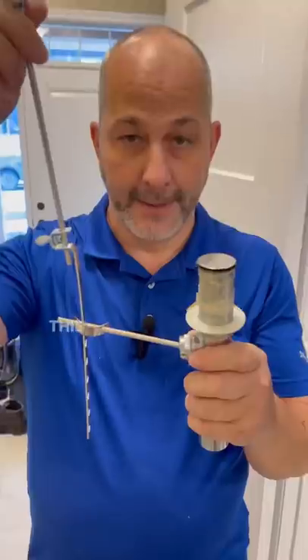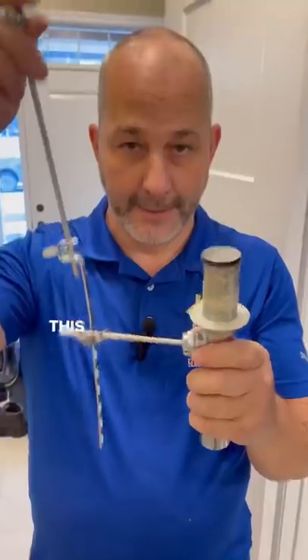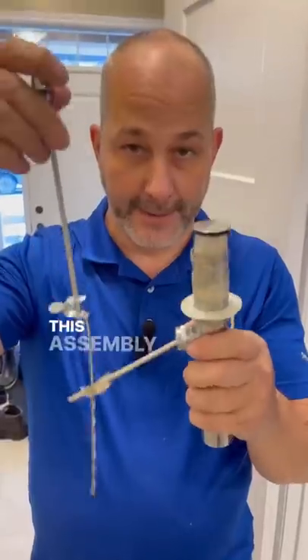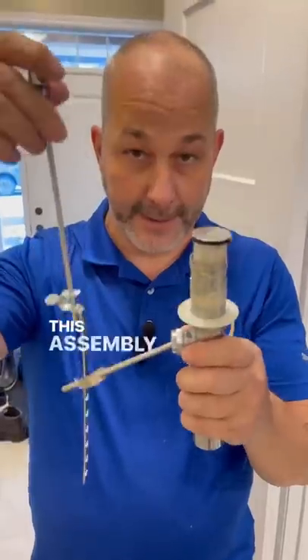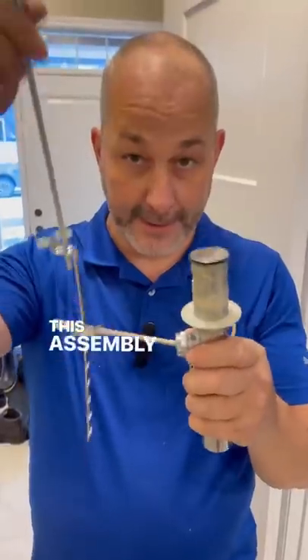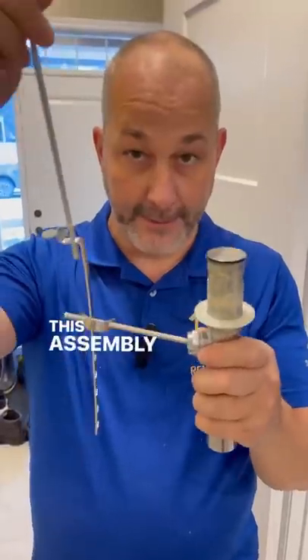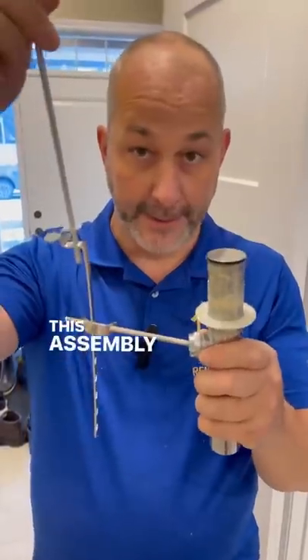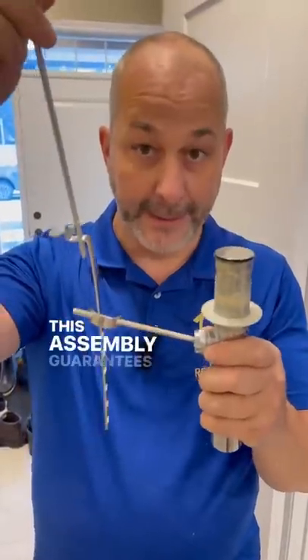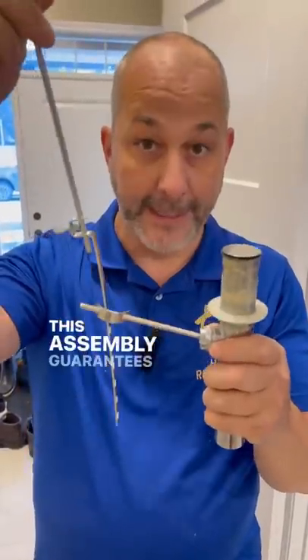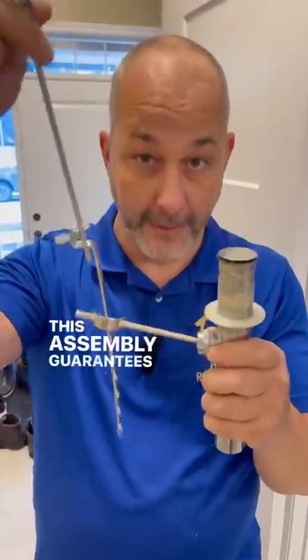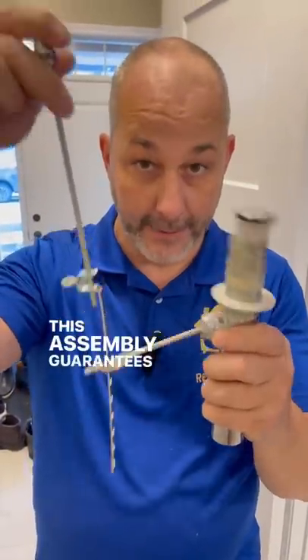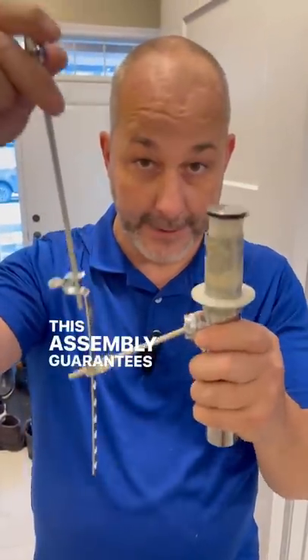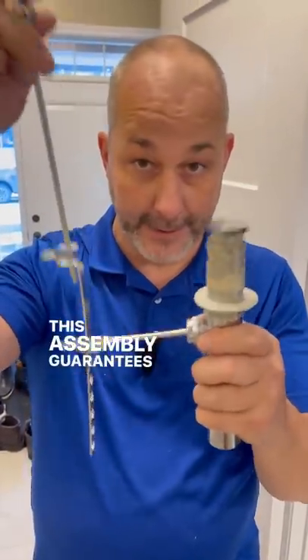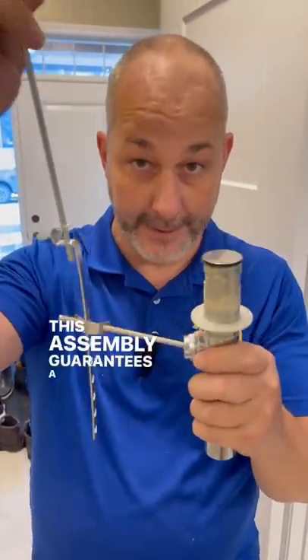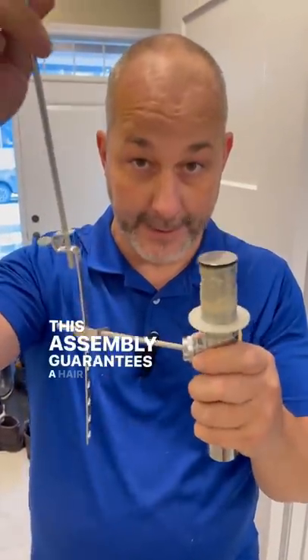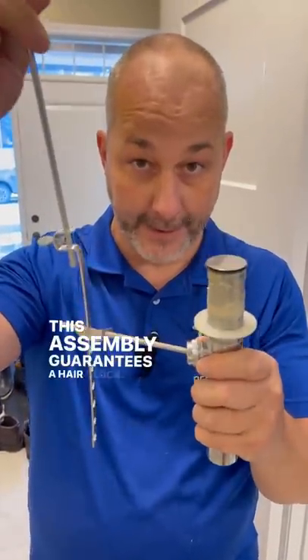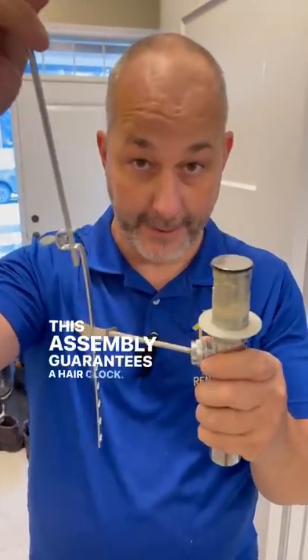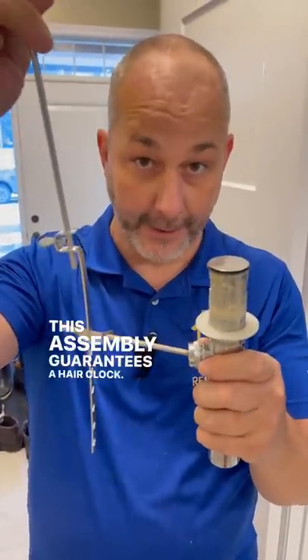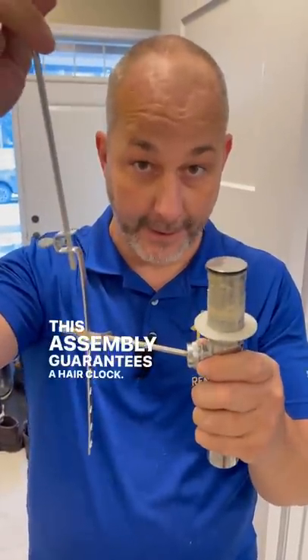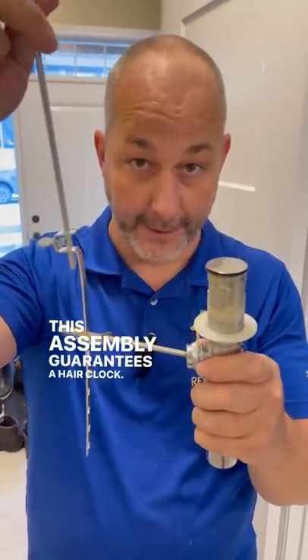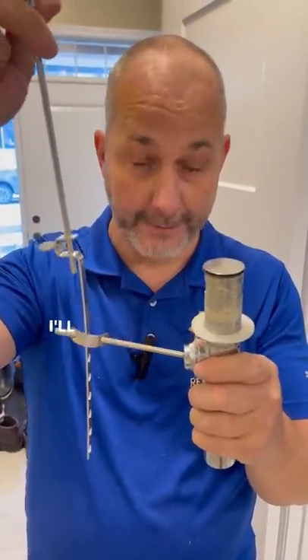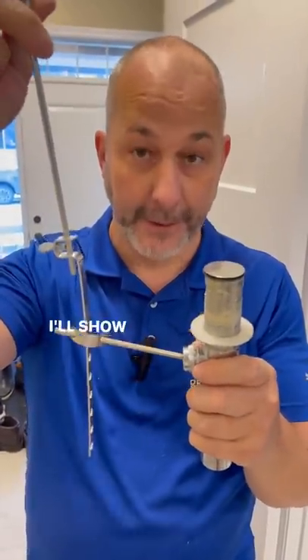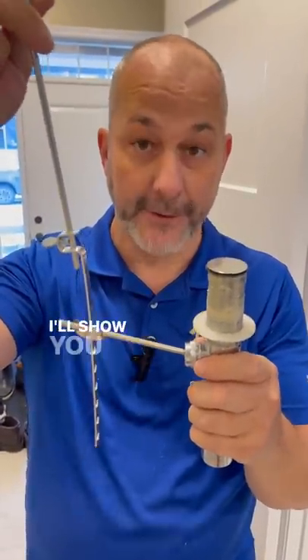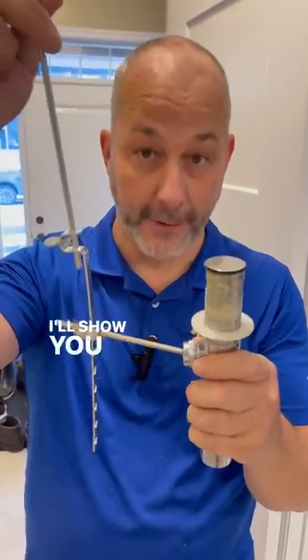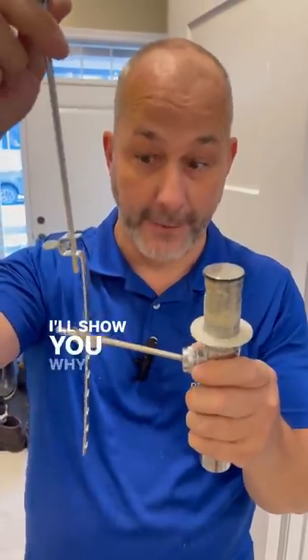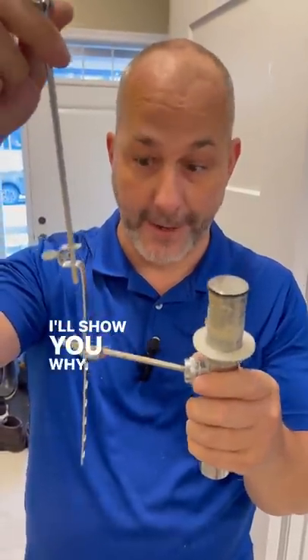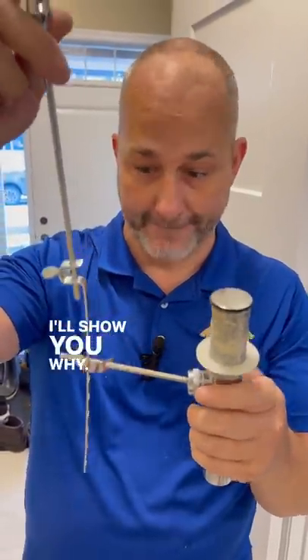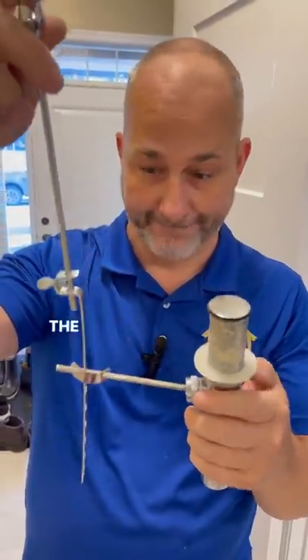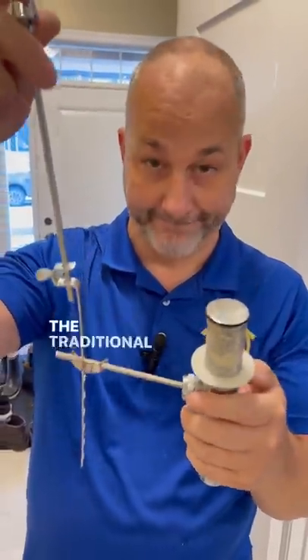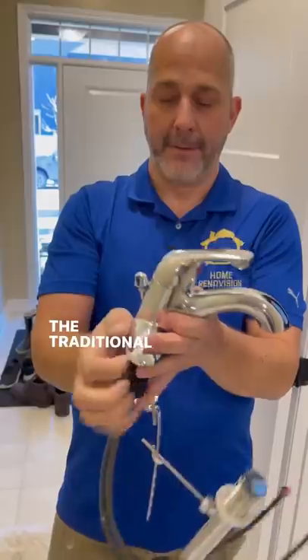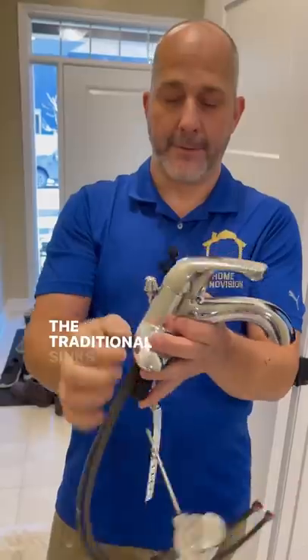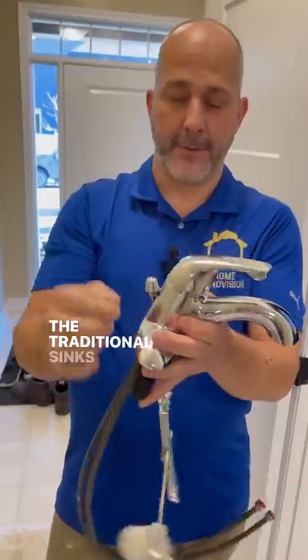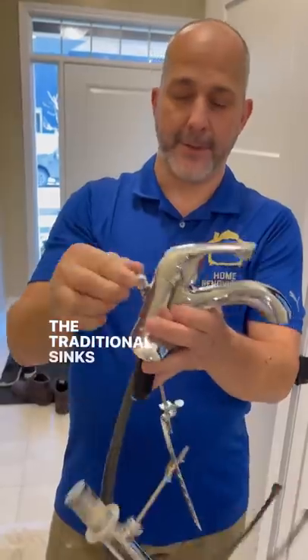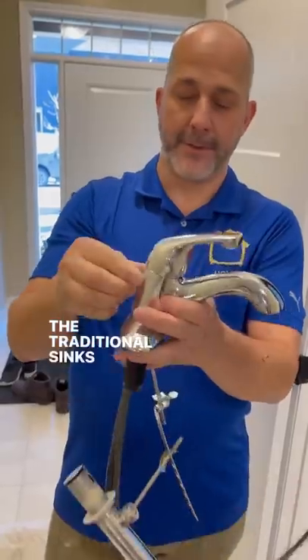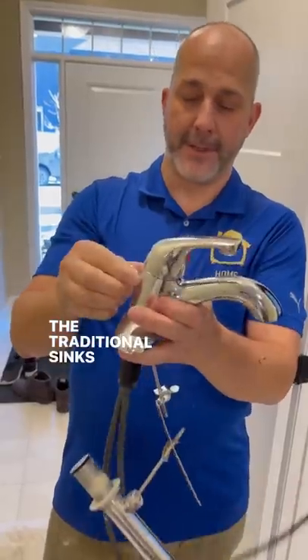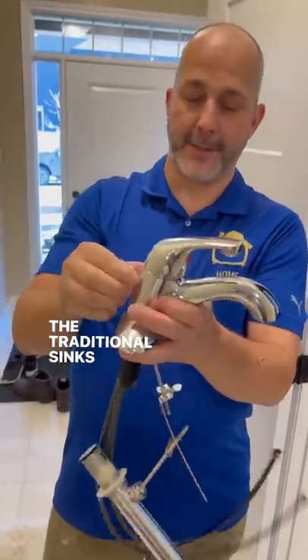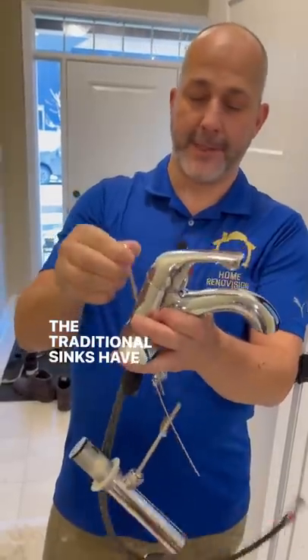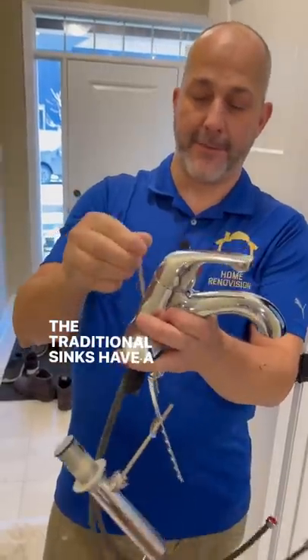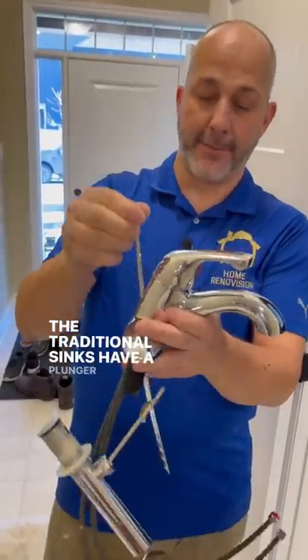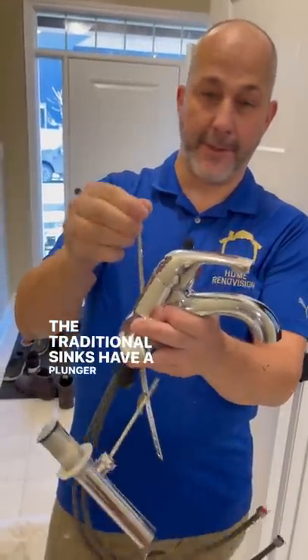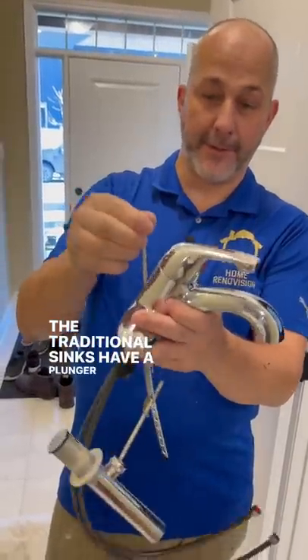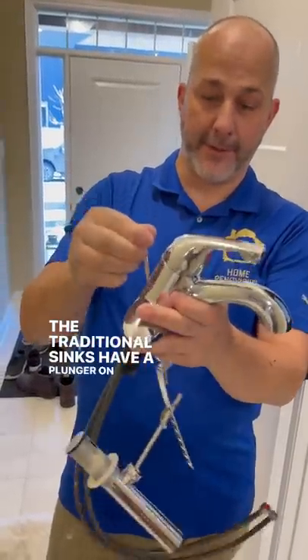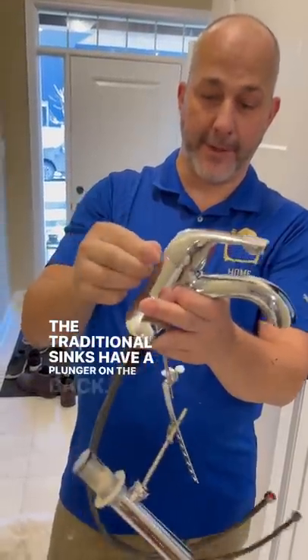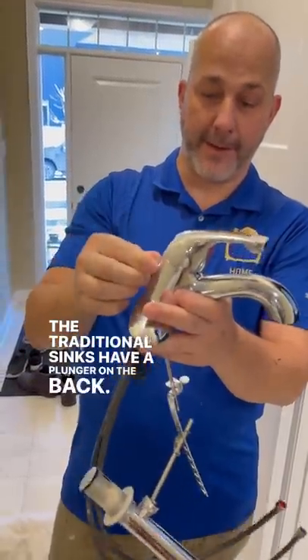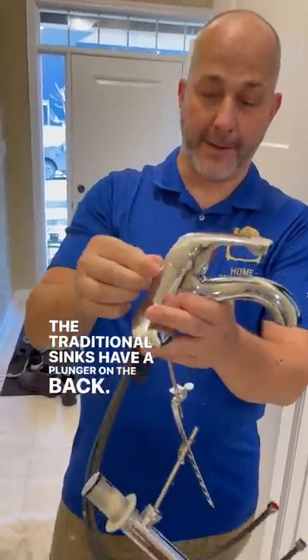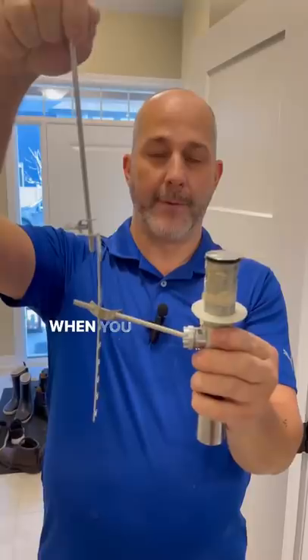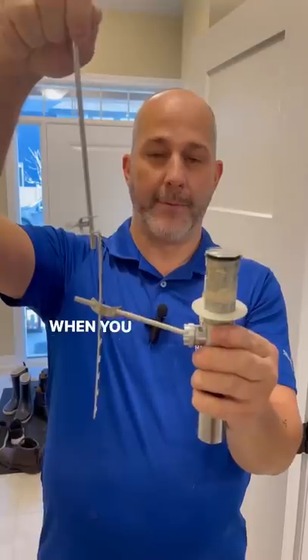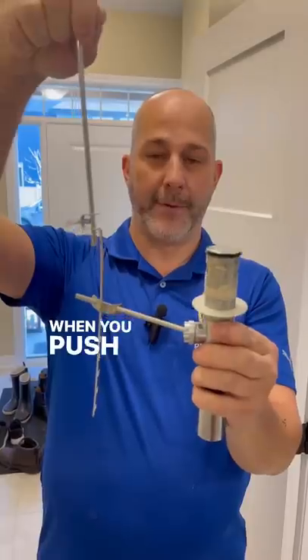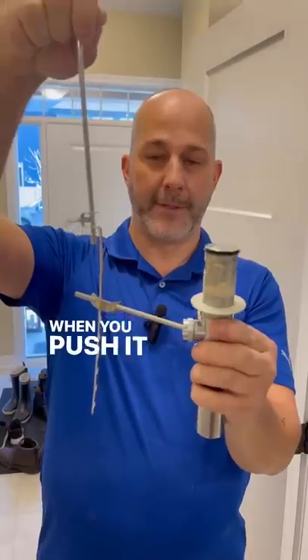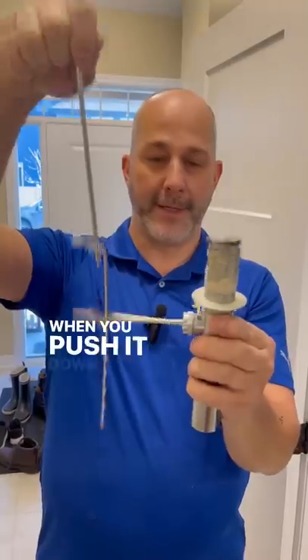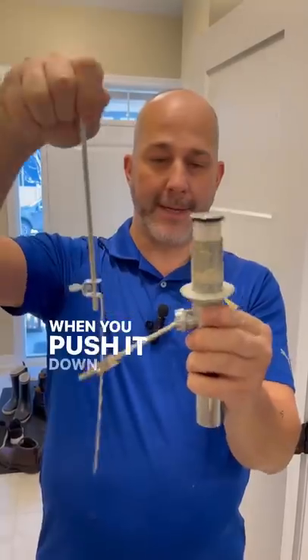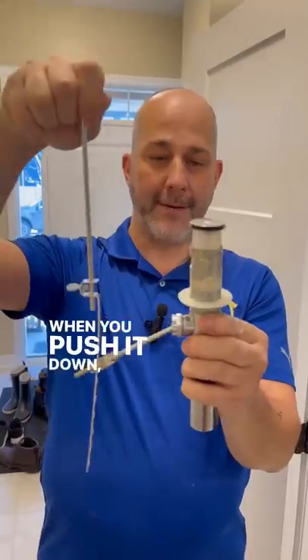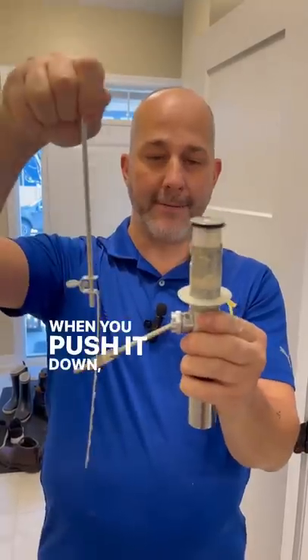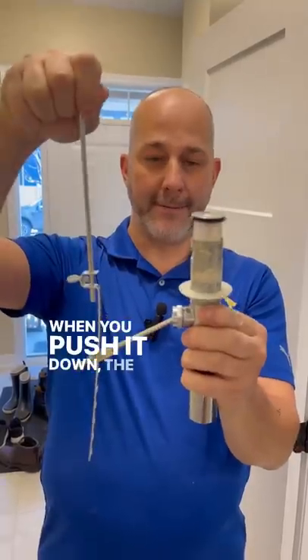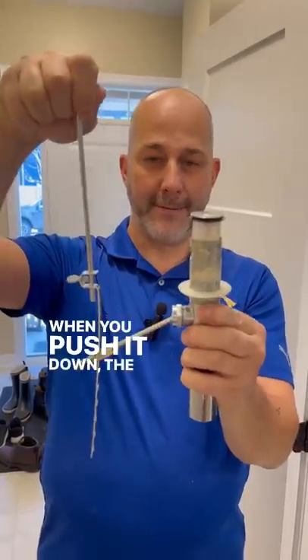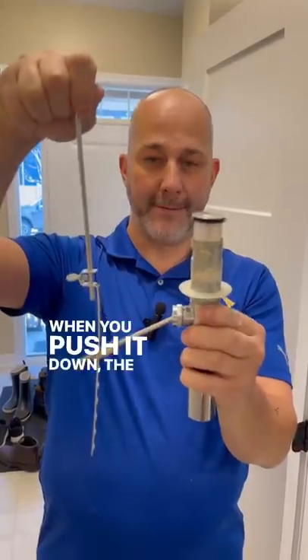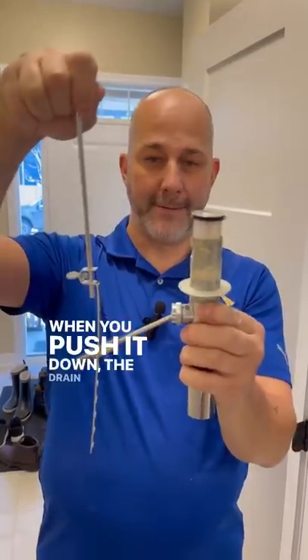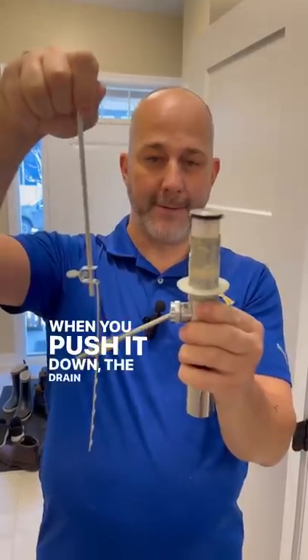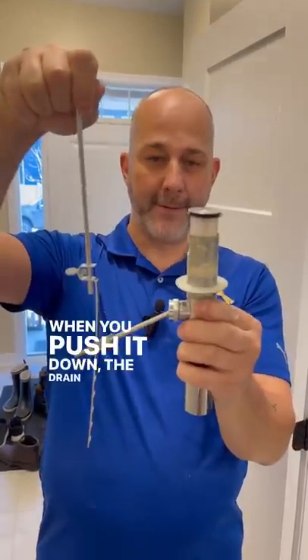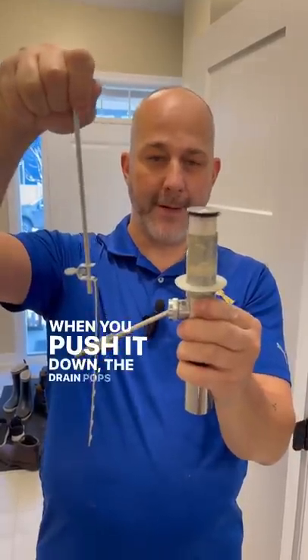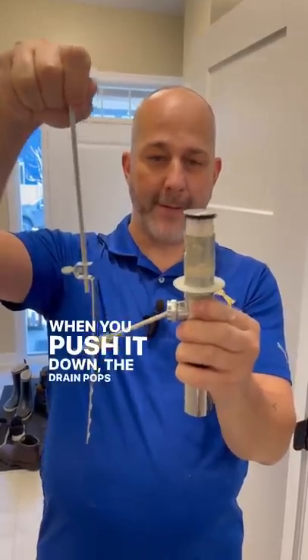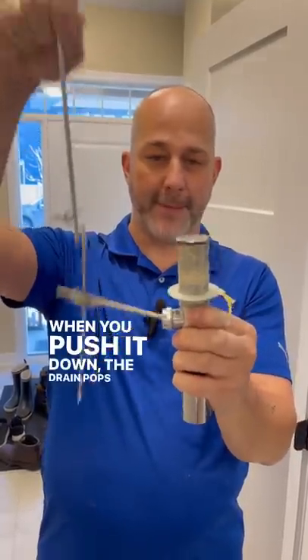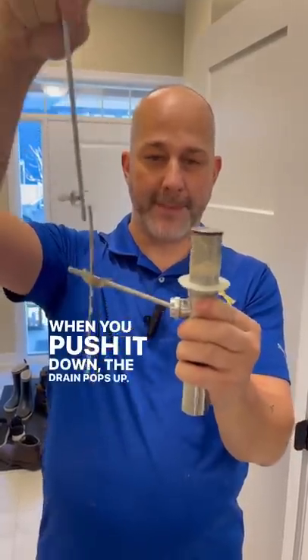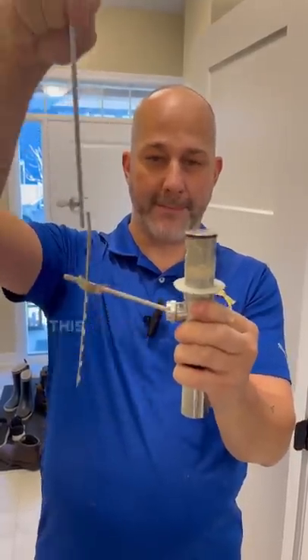This assembly guarantees a hair clog. I'll show you why. Traditional sinks have a plunger on the back. When you push it down, the drain pops up.